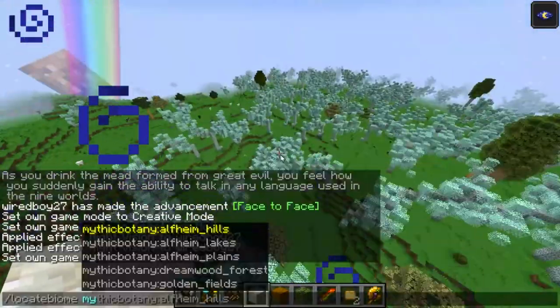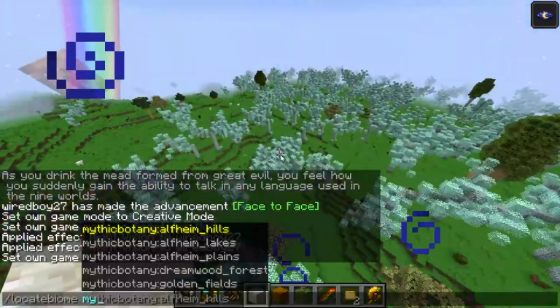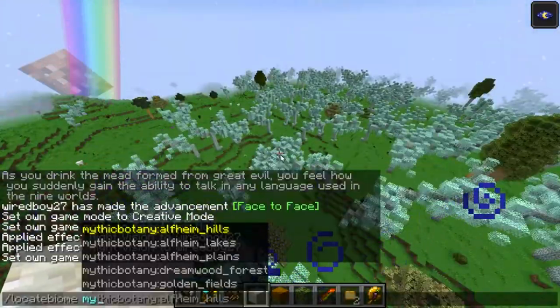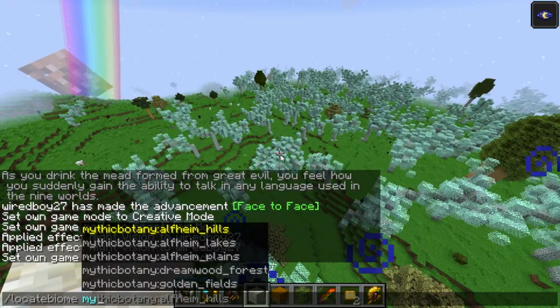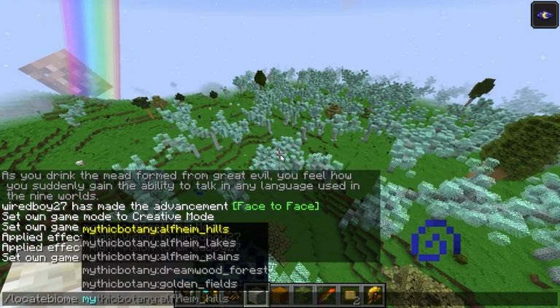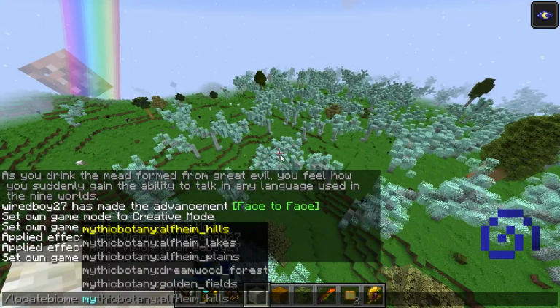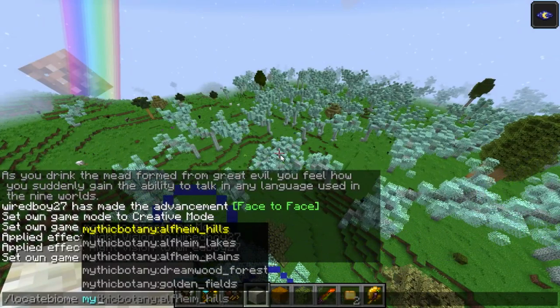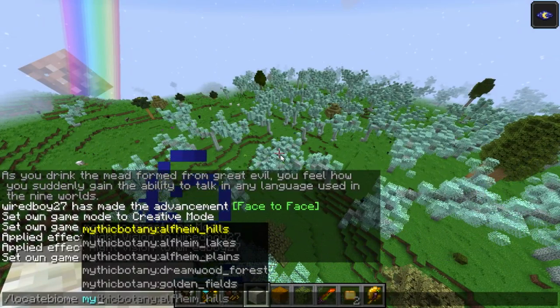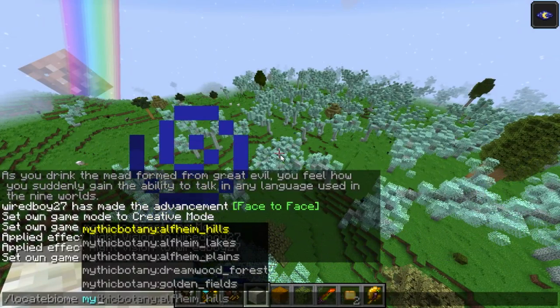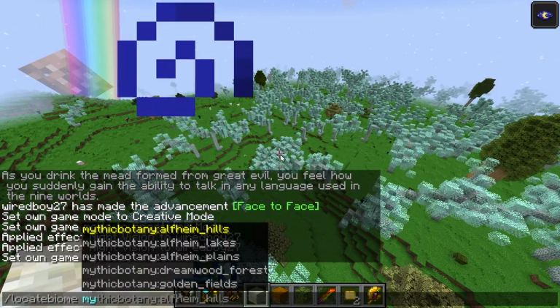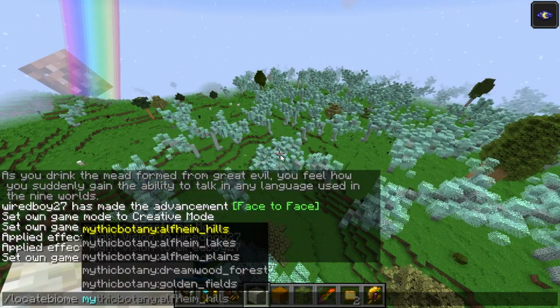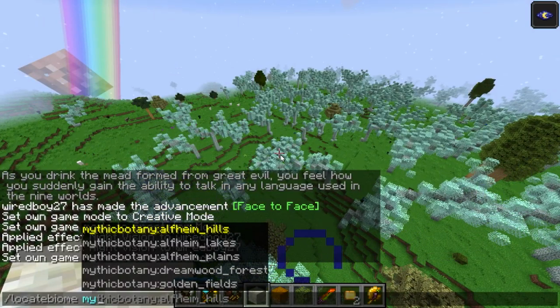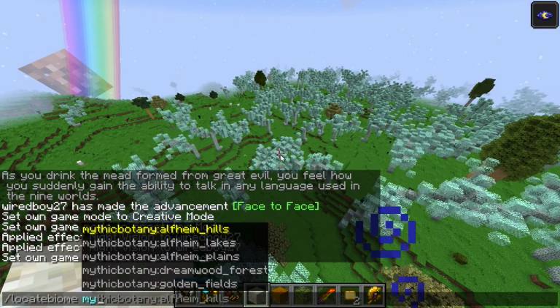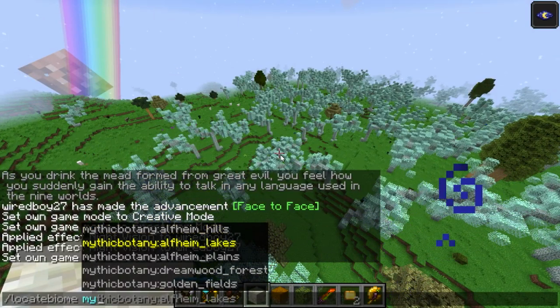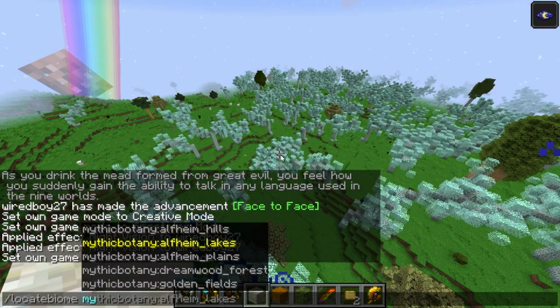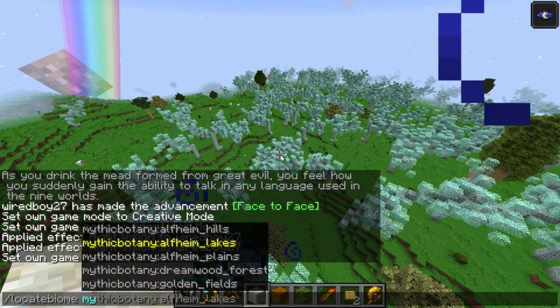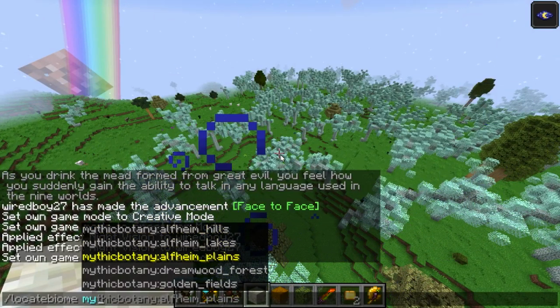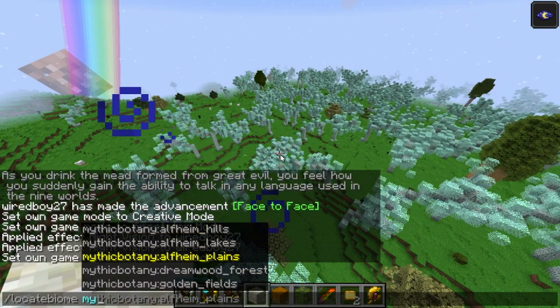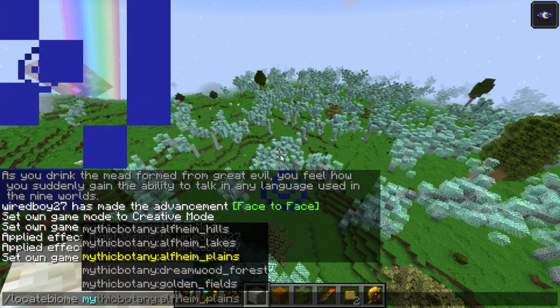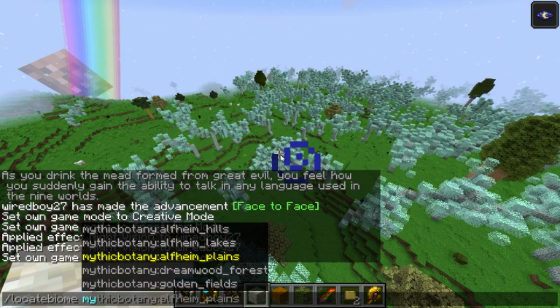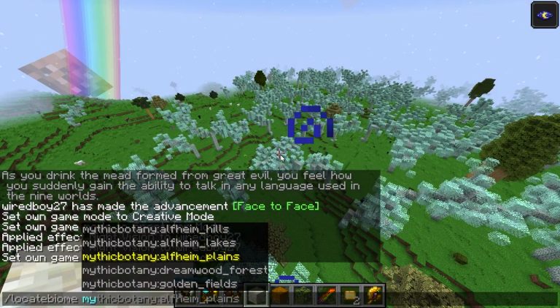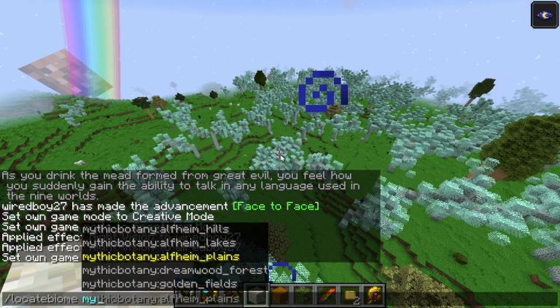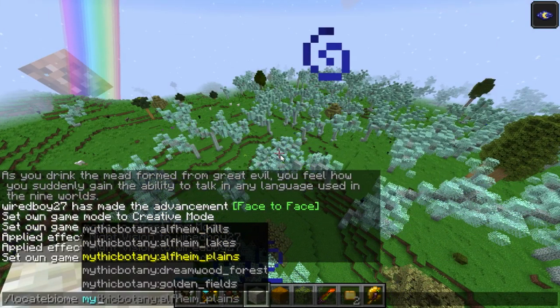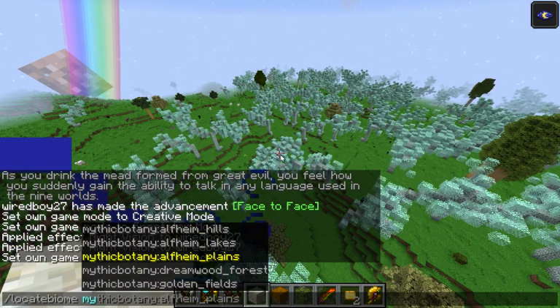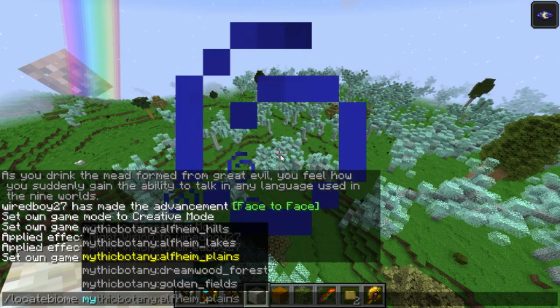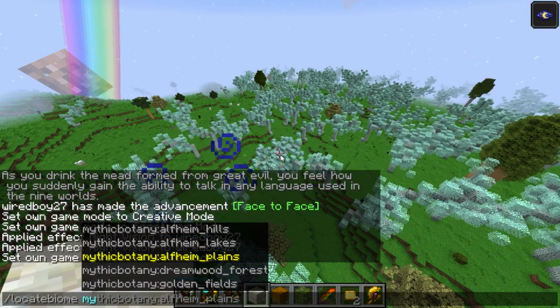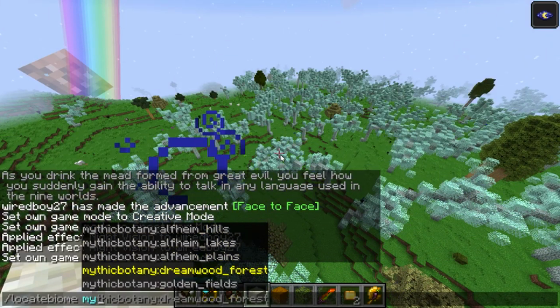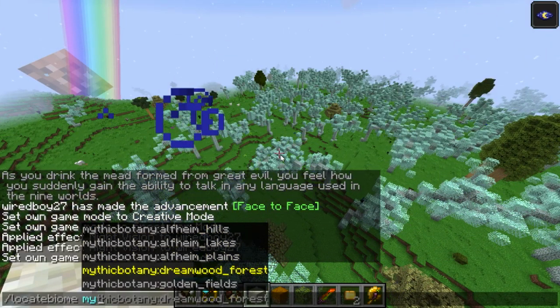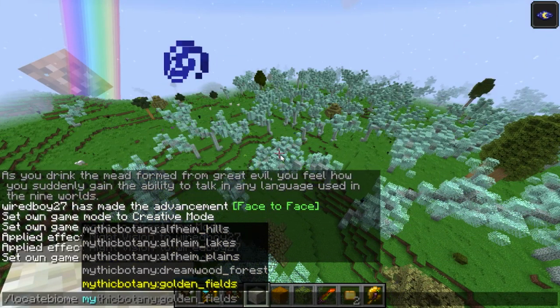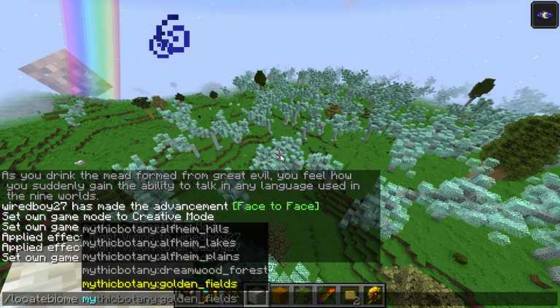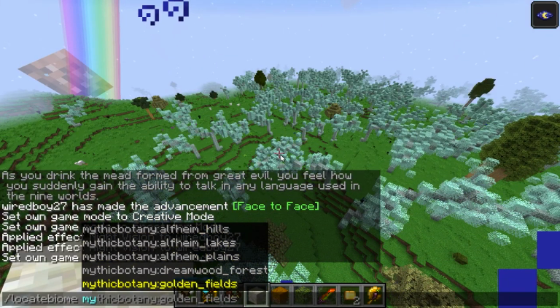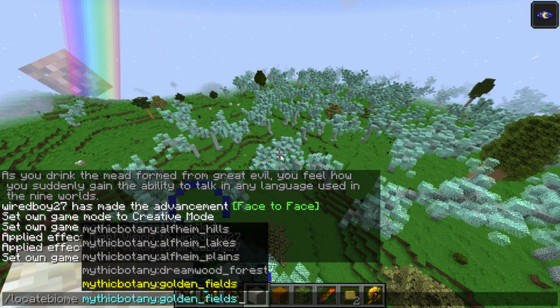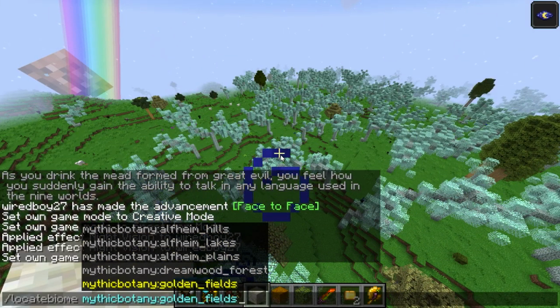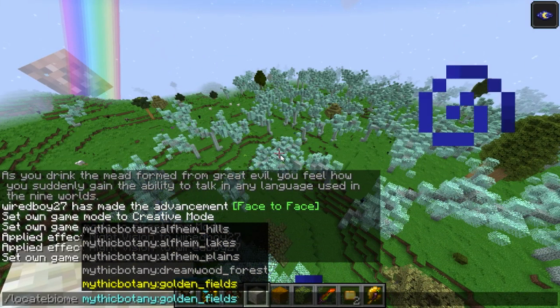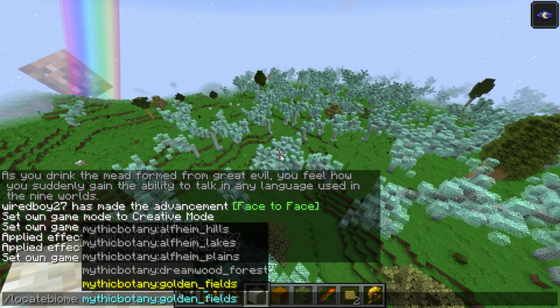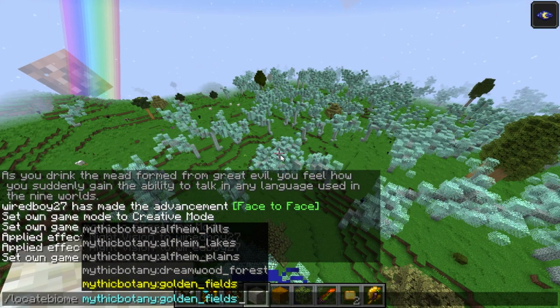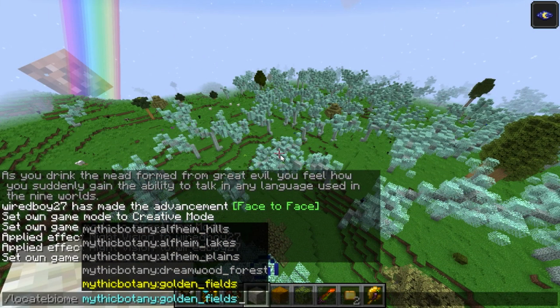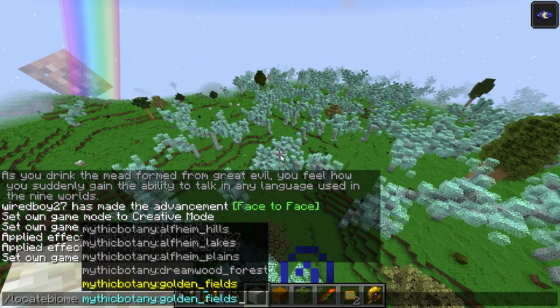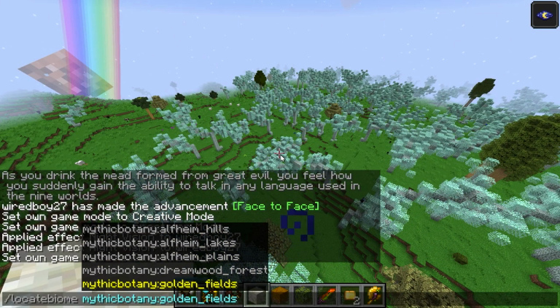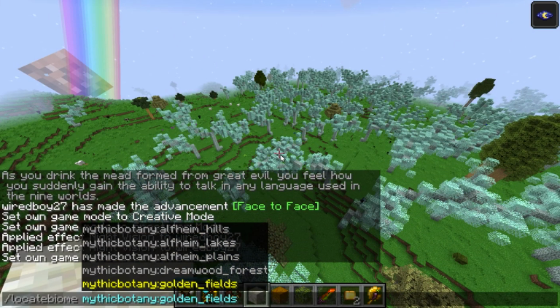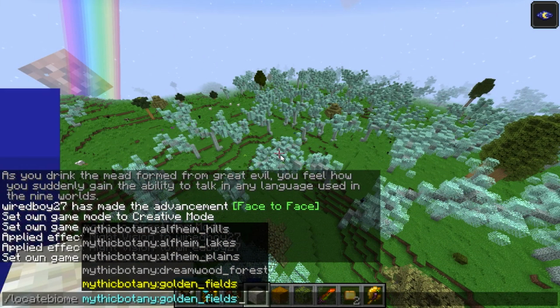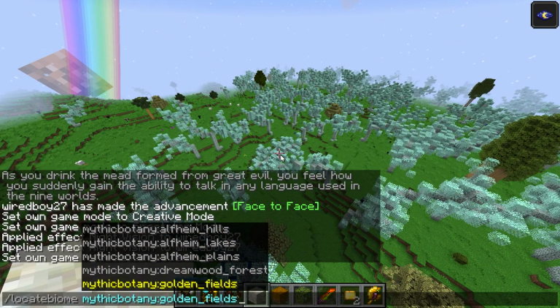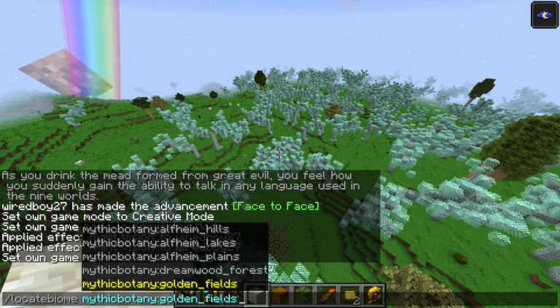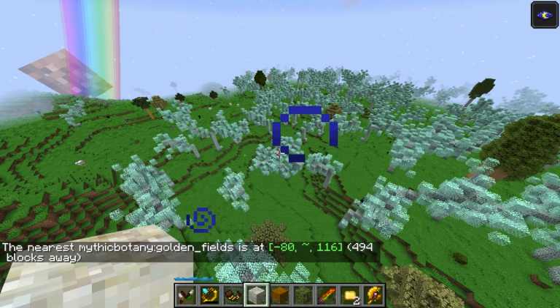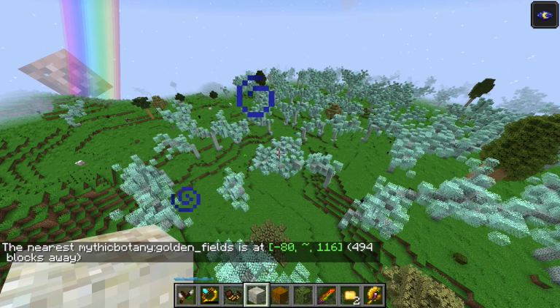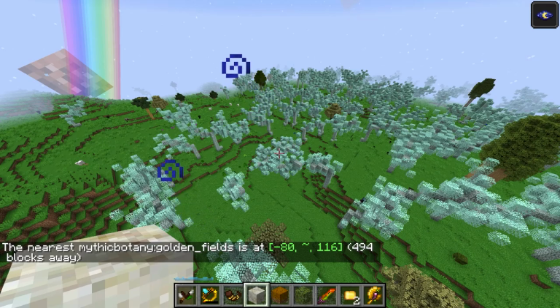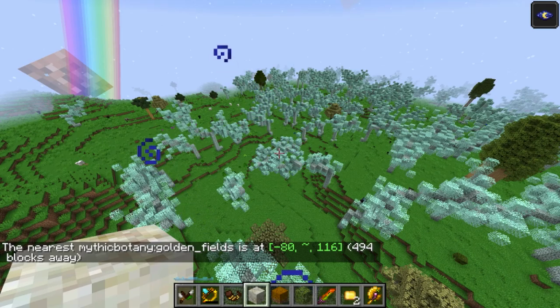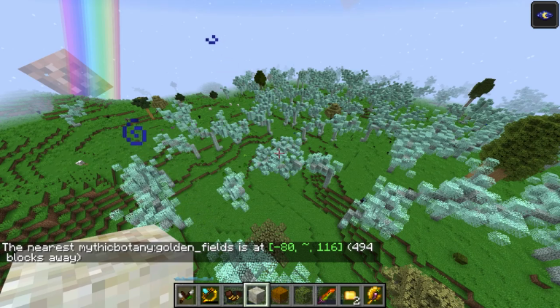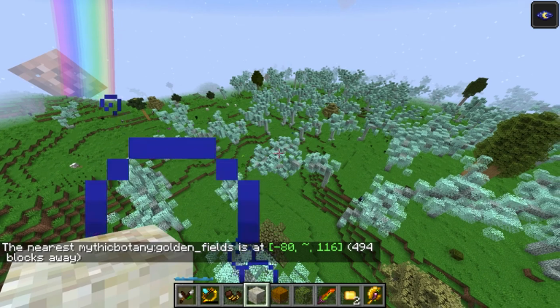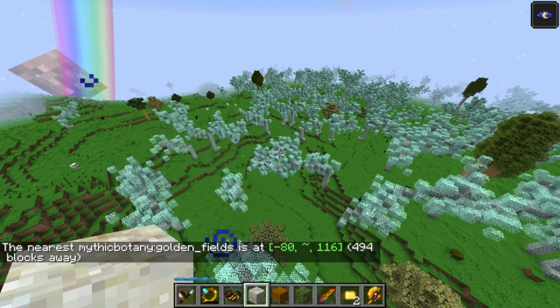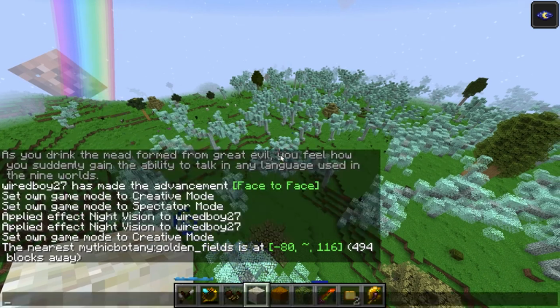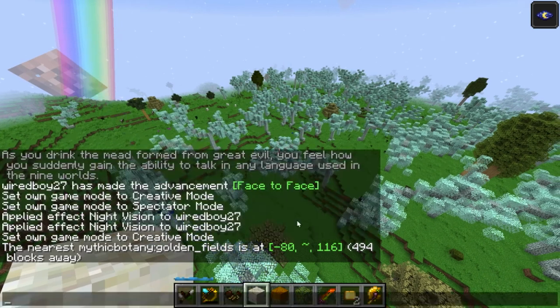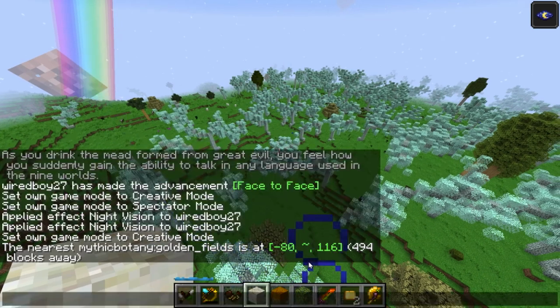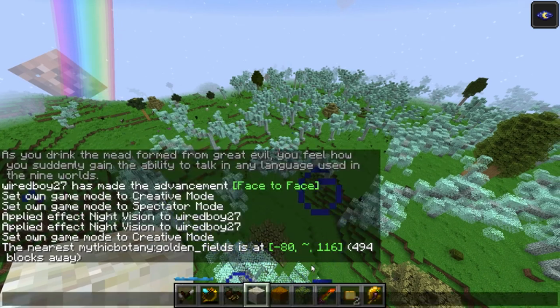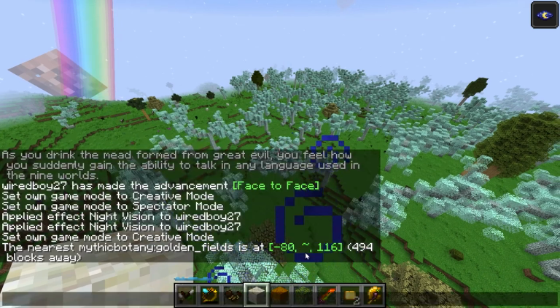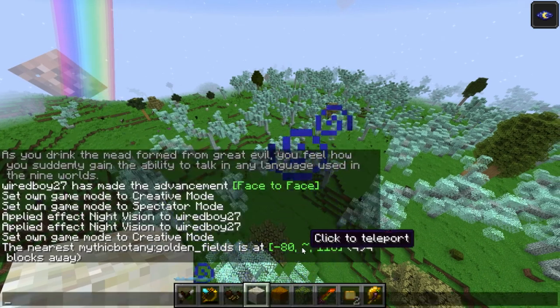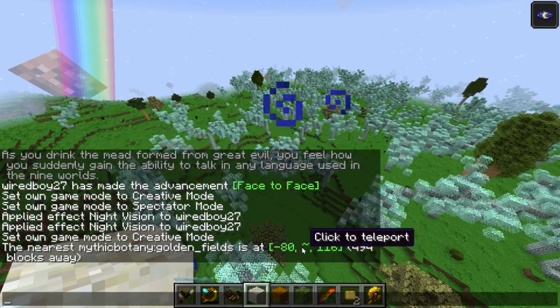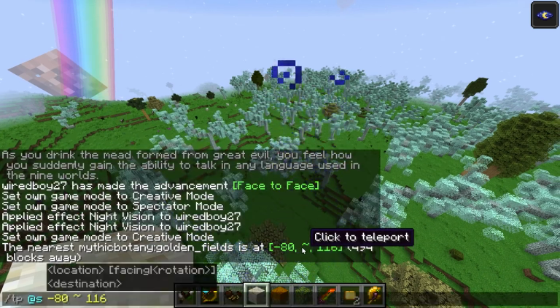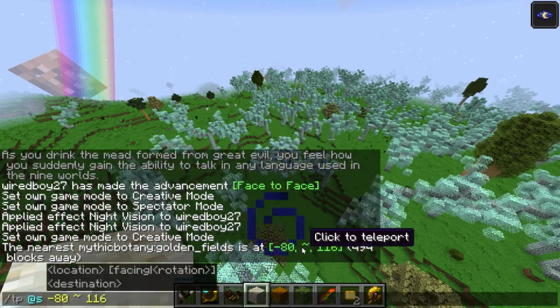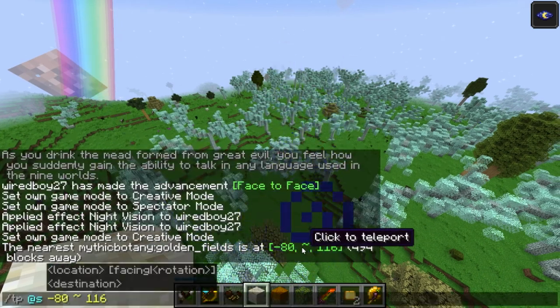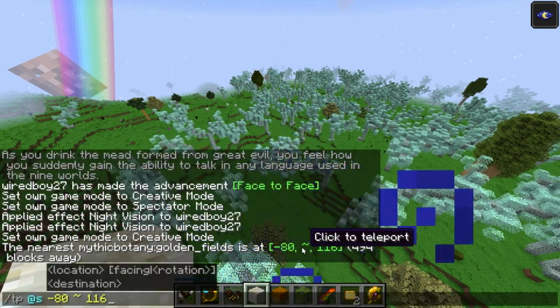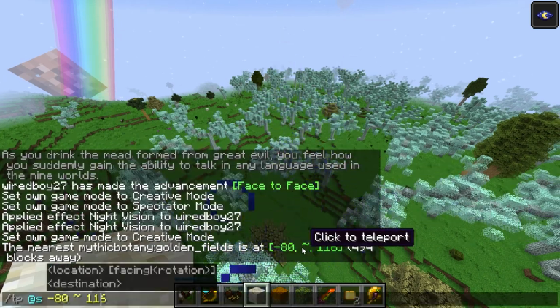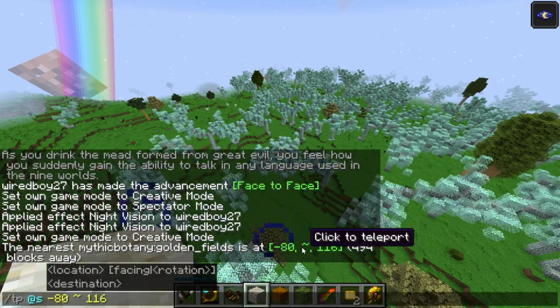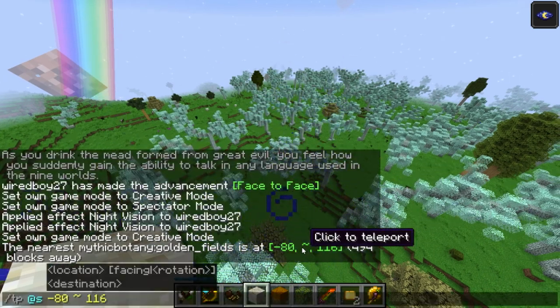In this dimension we've got the Alfheim Hills, the Lakes, the Plains. If we want to find the one structure in here, we have to go to the Golden Fields.